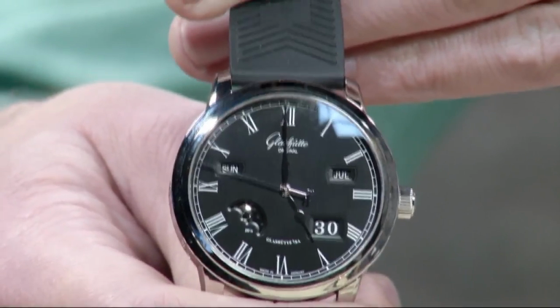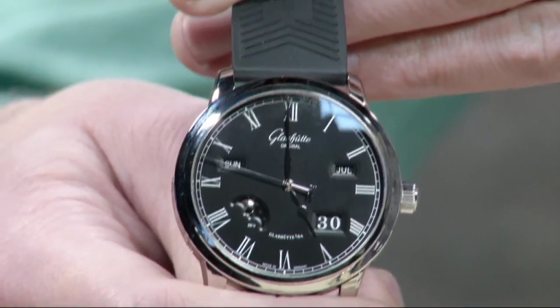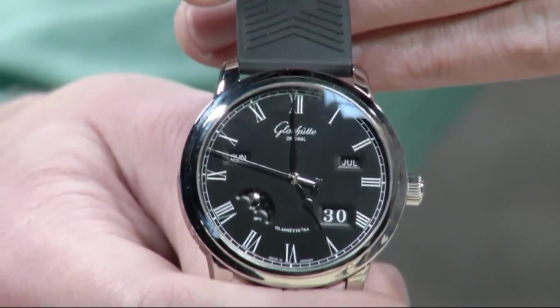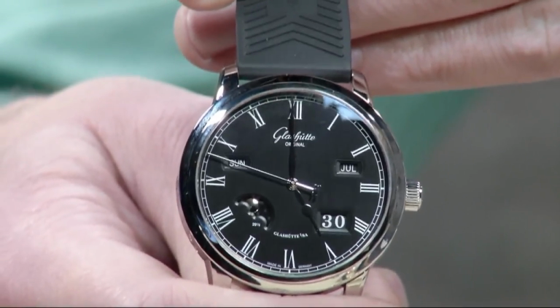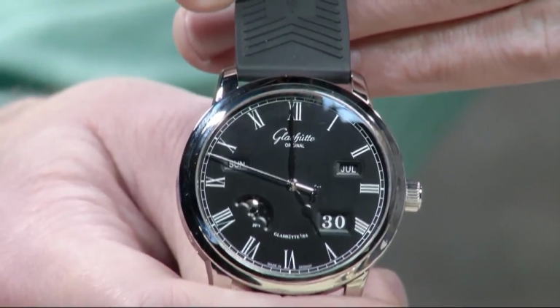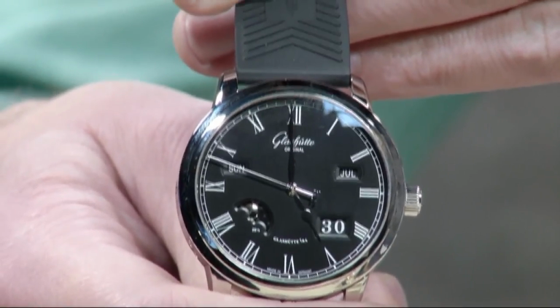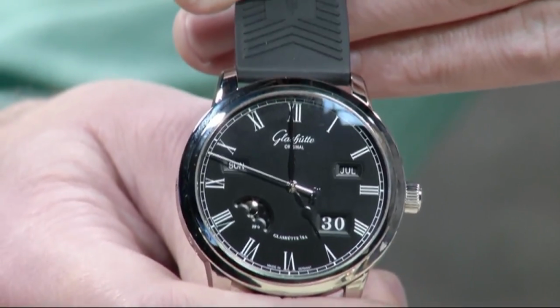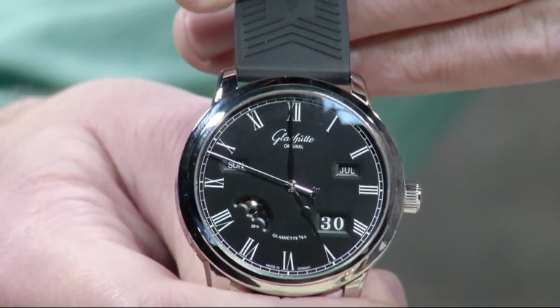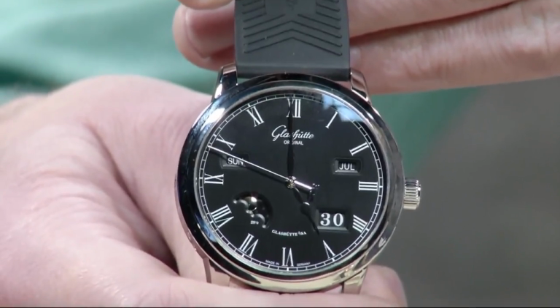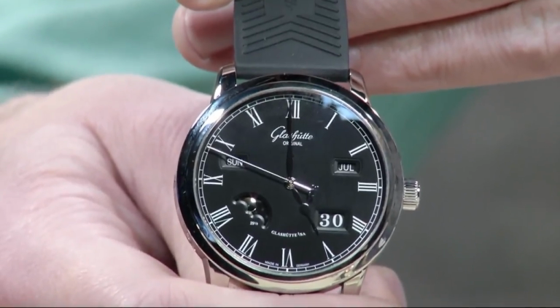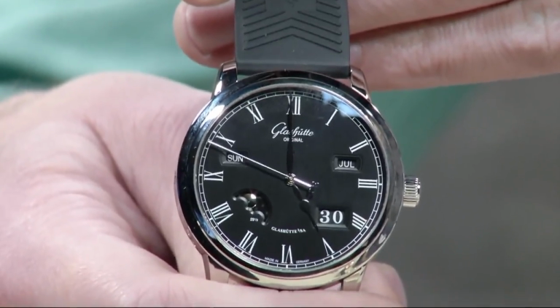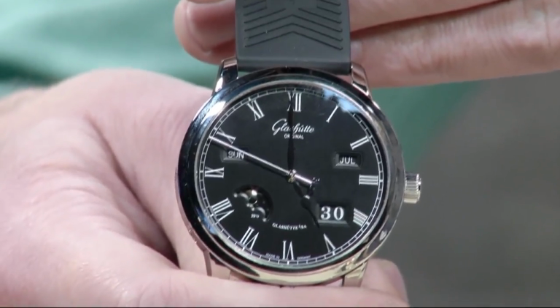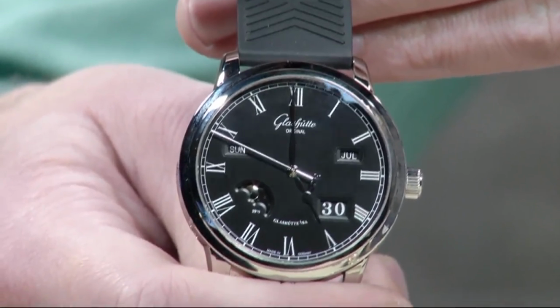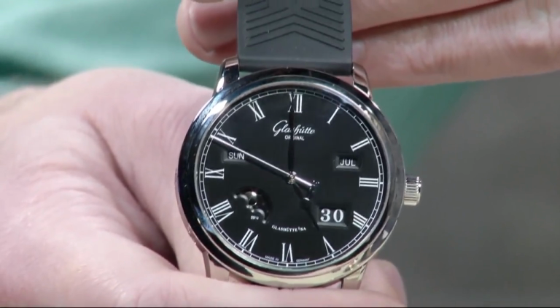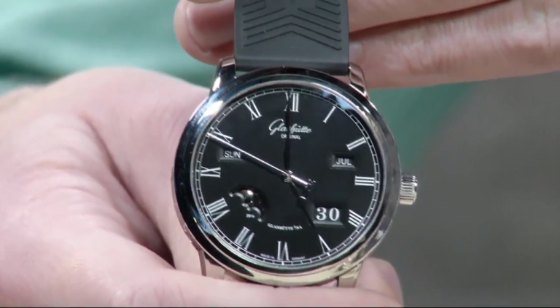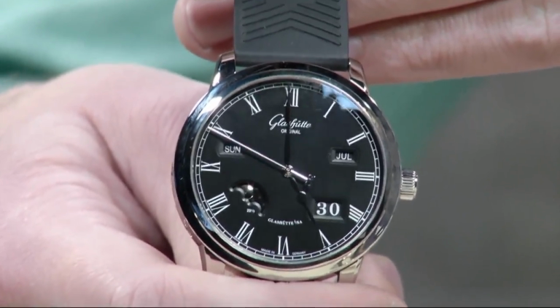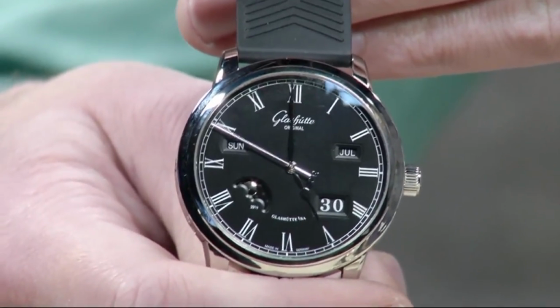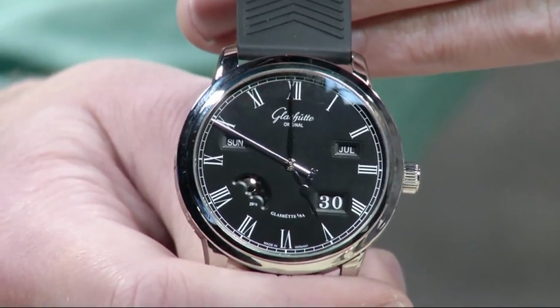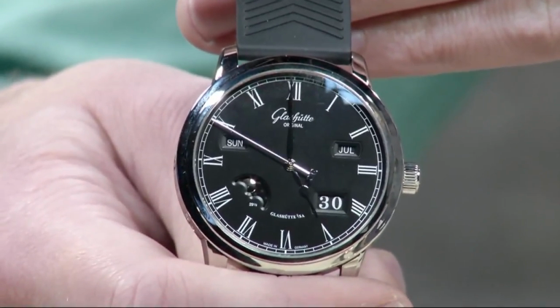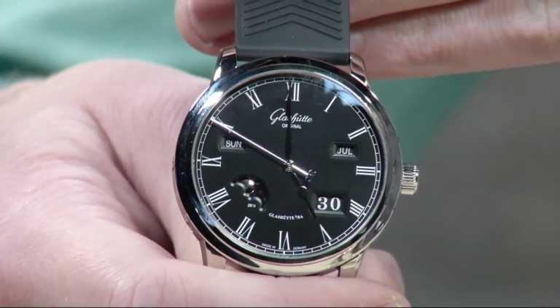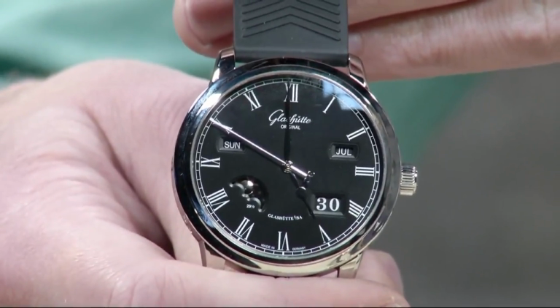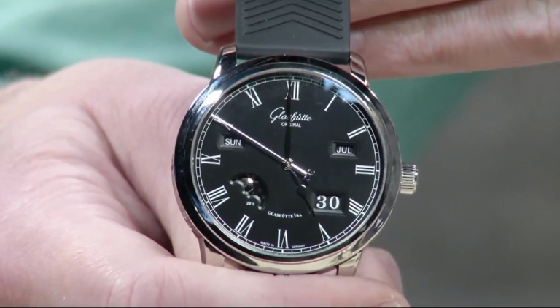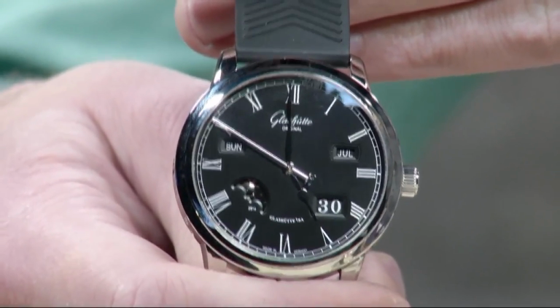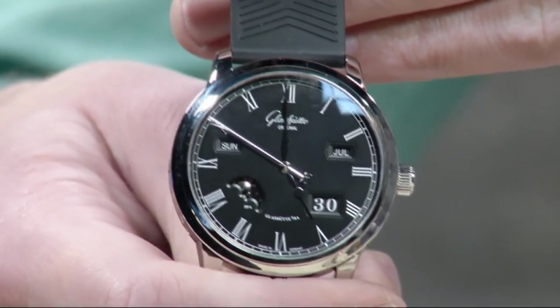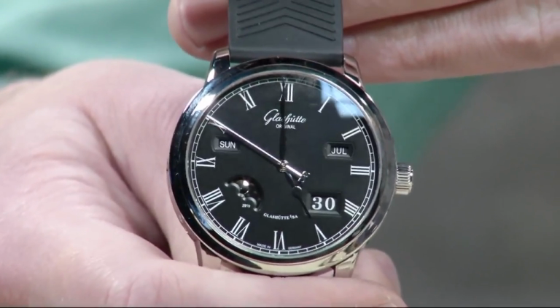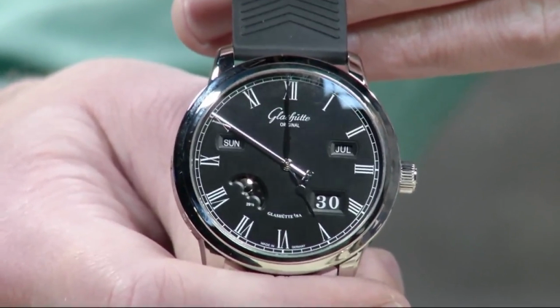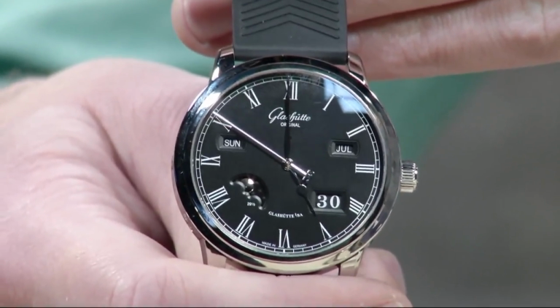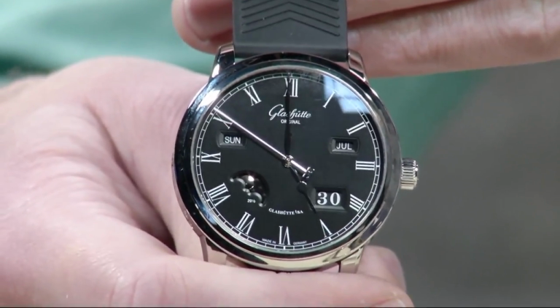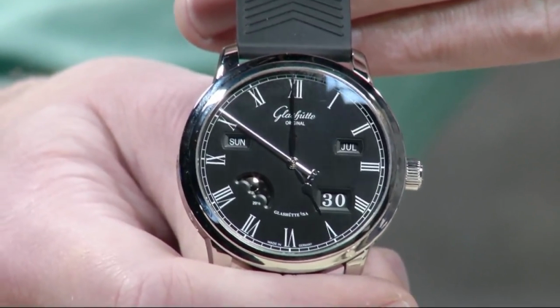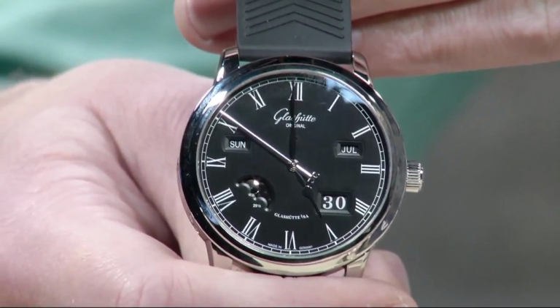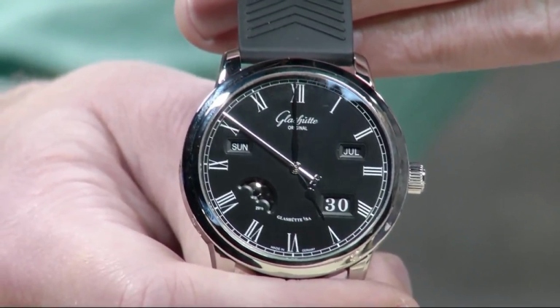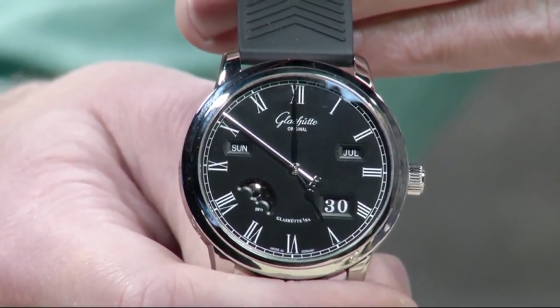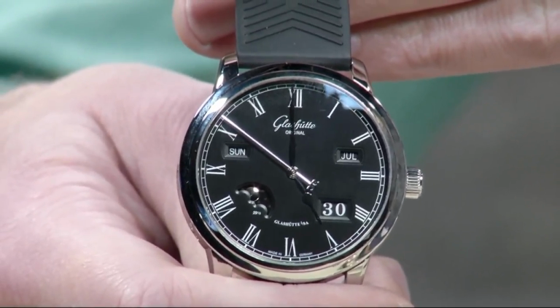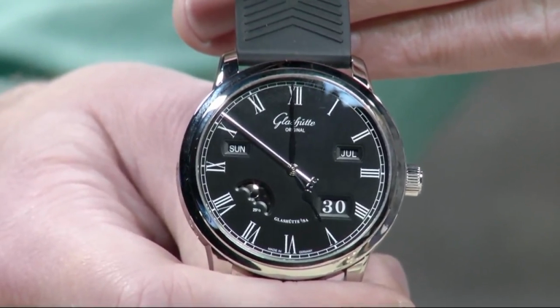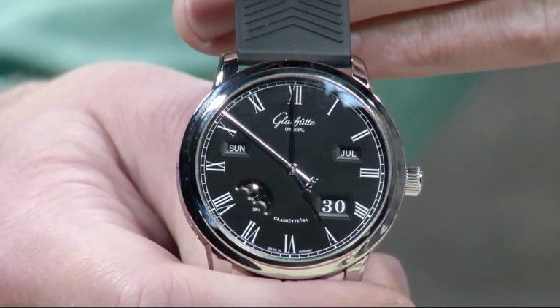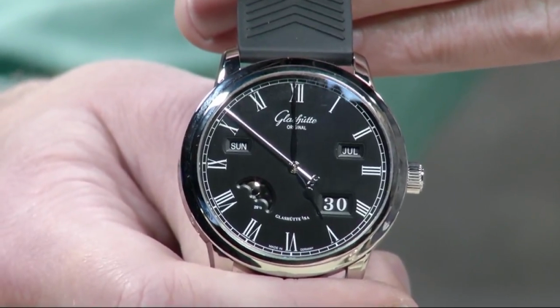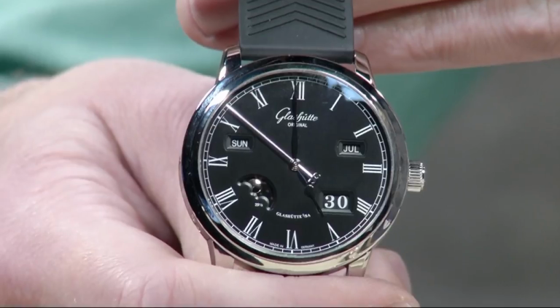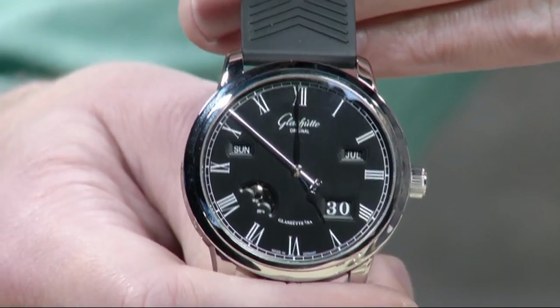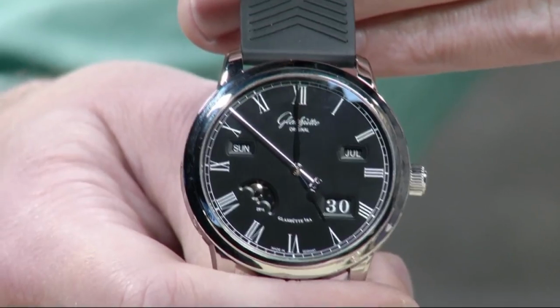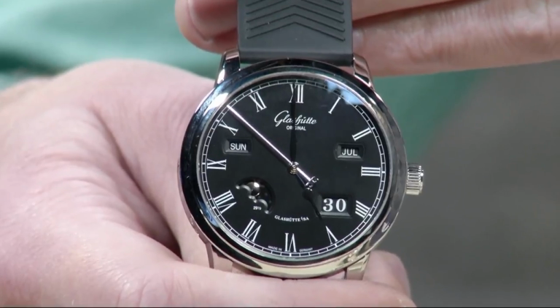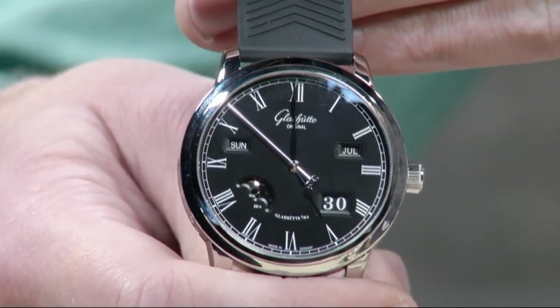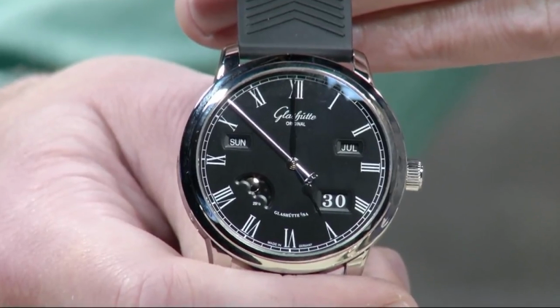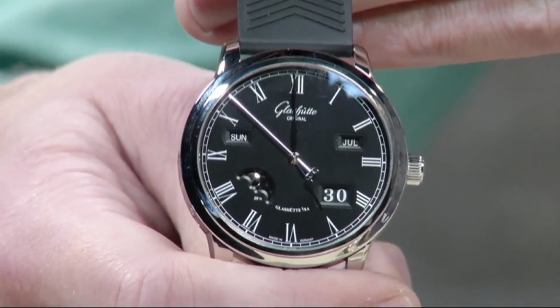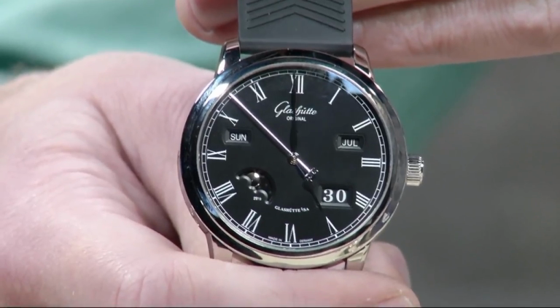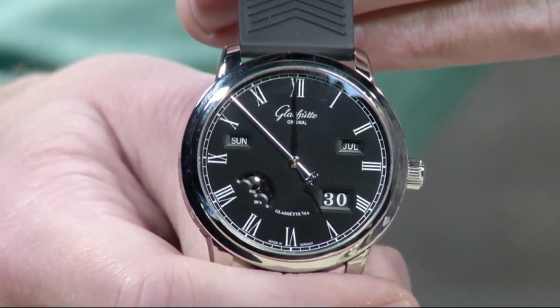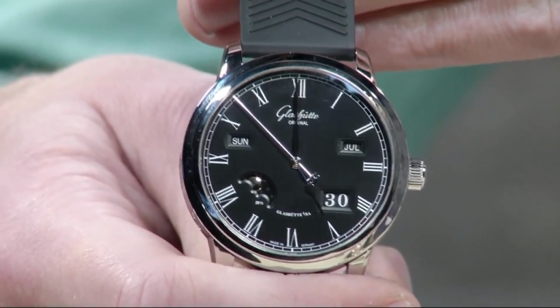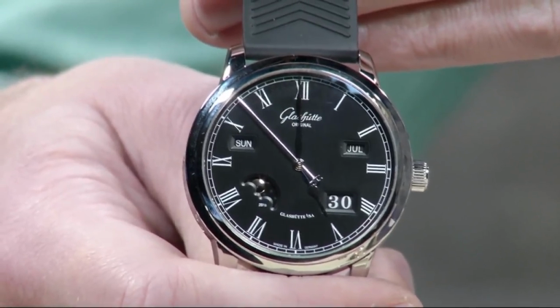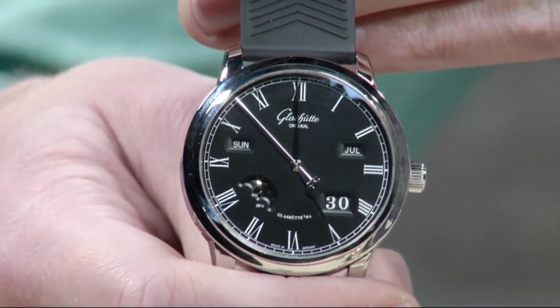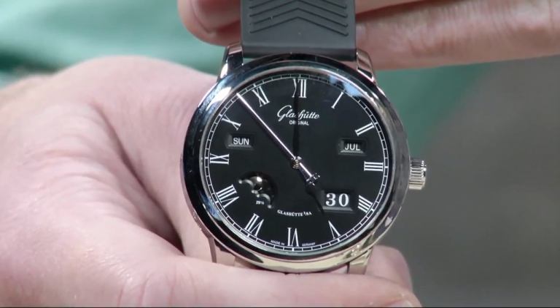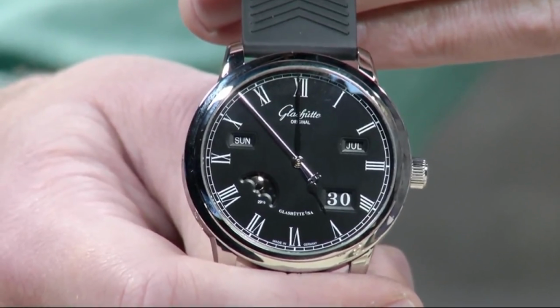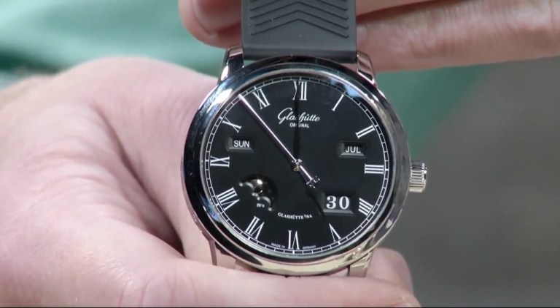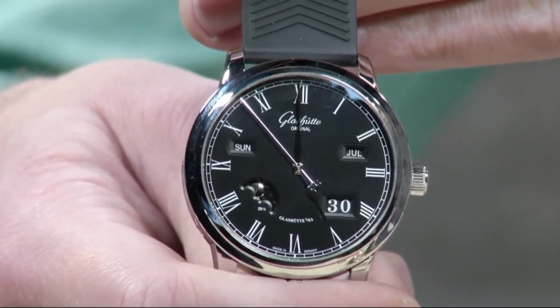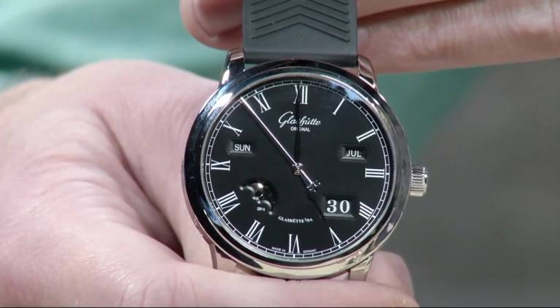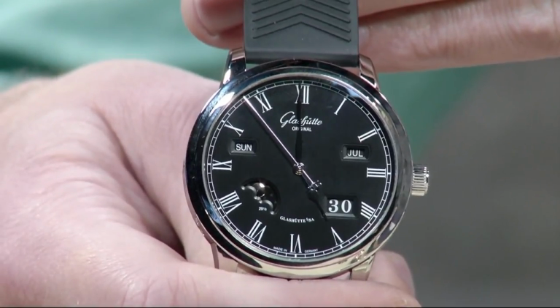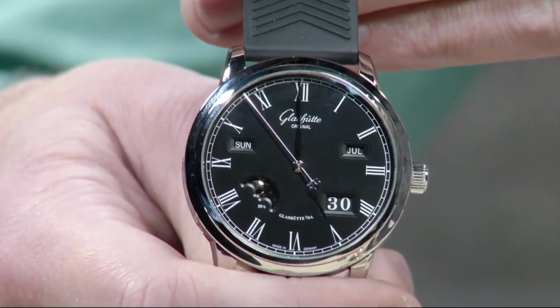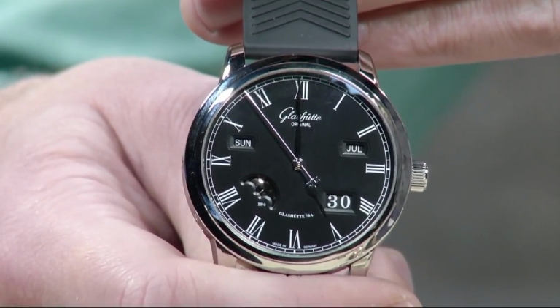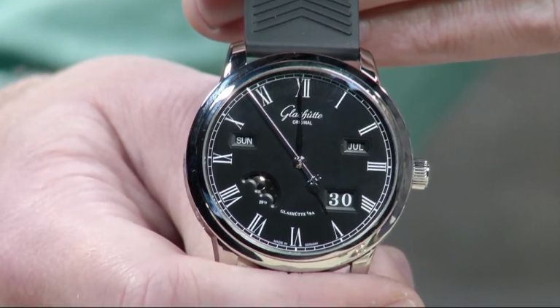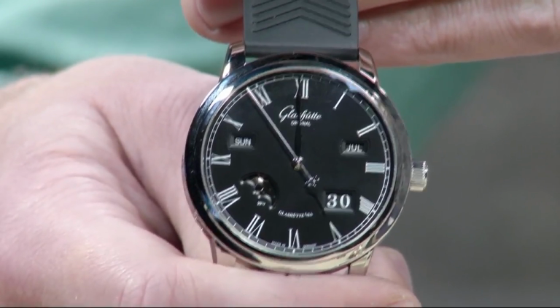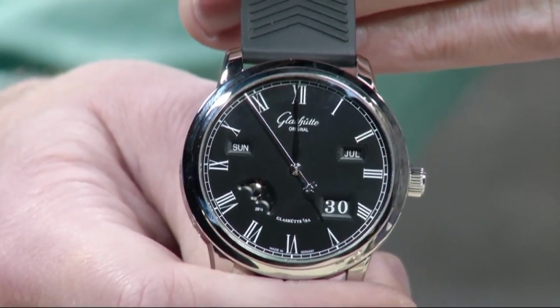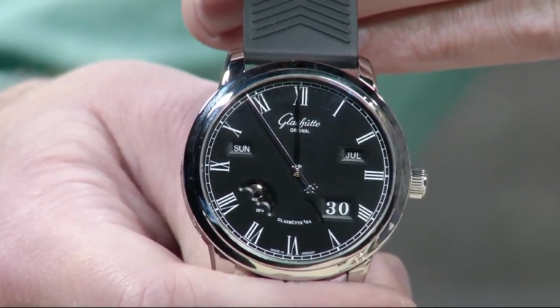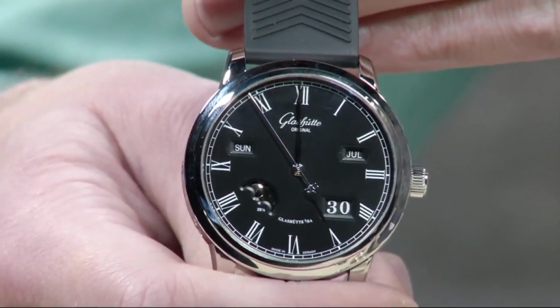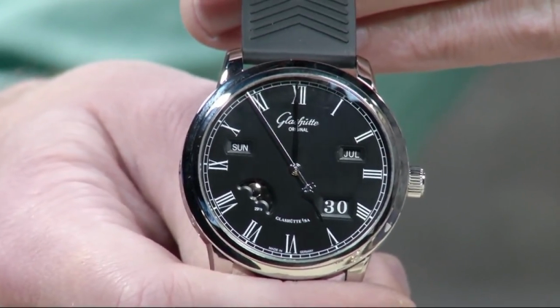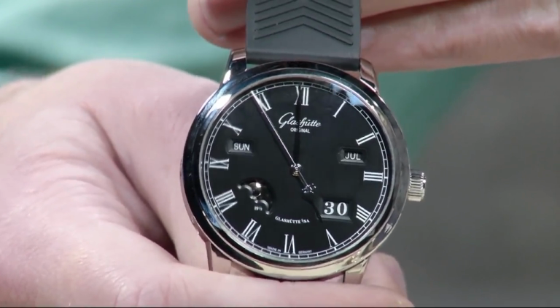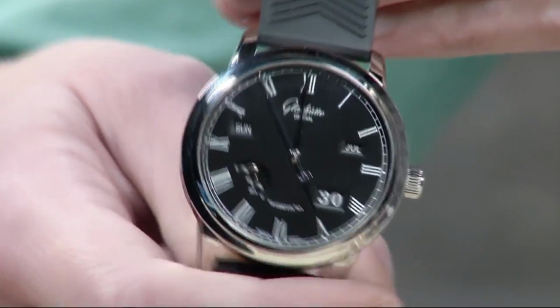This is a perpetual calendar to die for from a brand with absolute manufacture, provenance, integrity, and credibility.